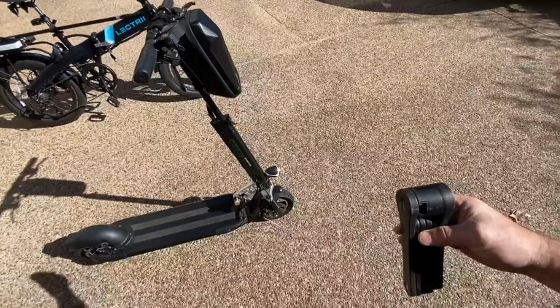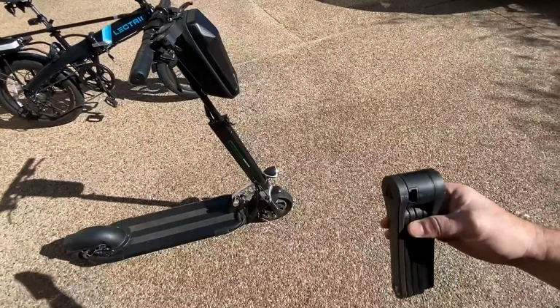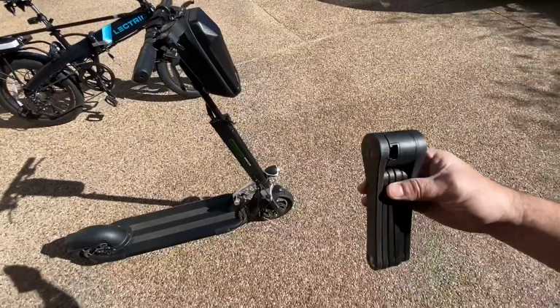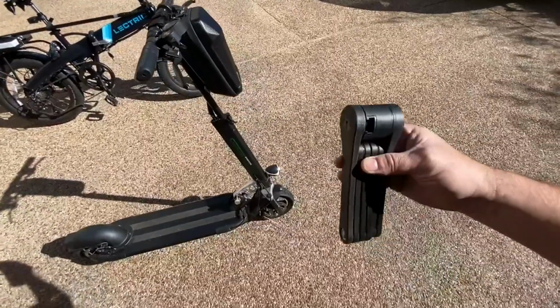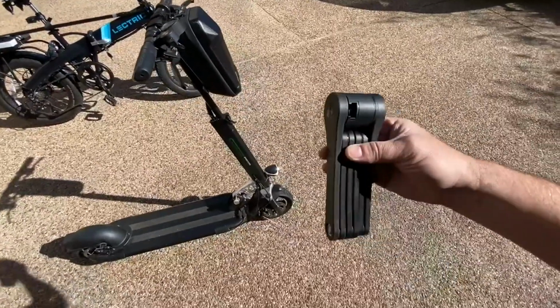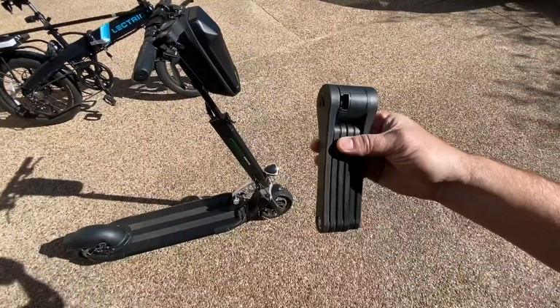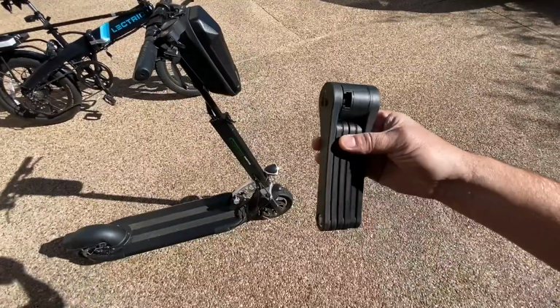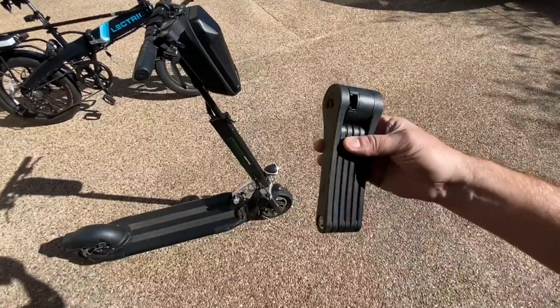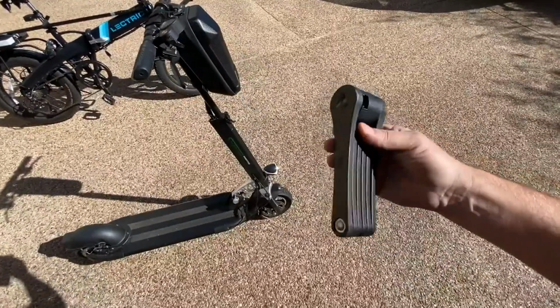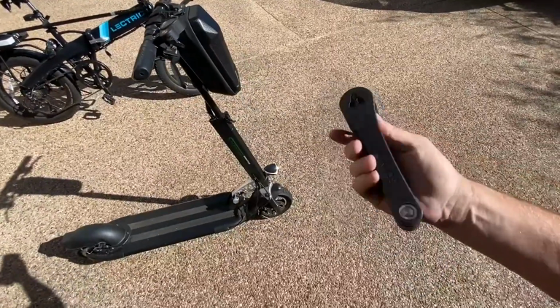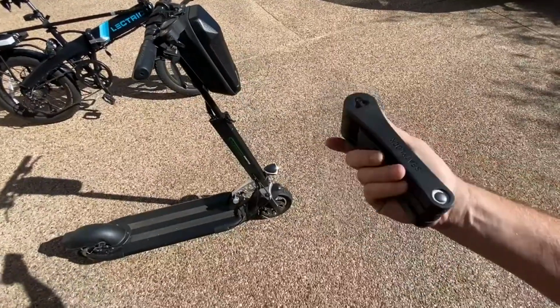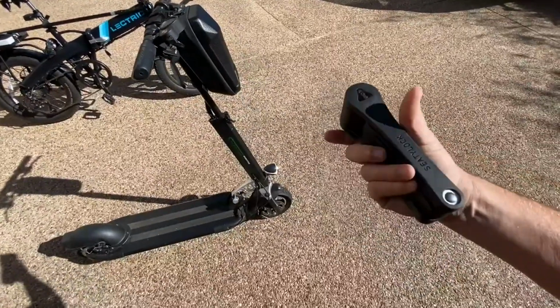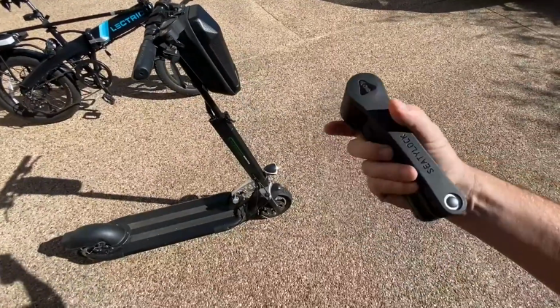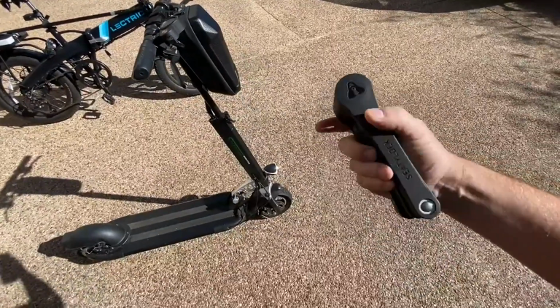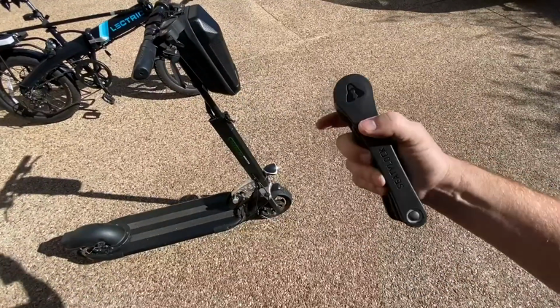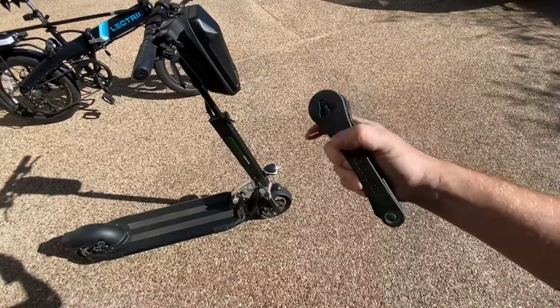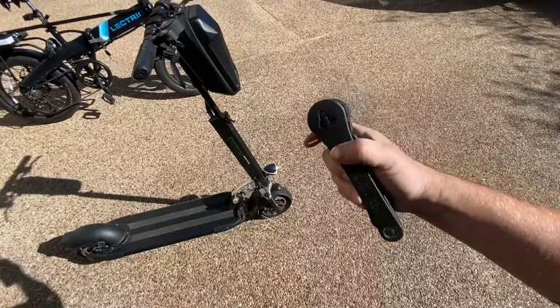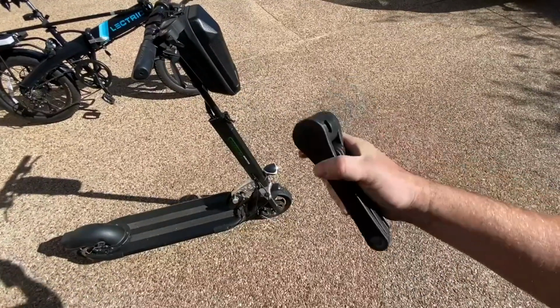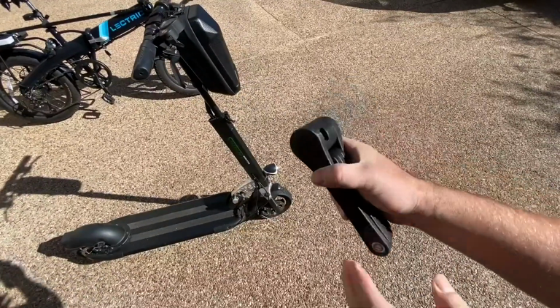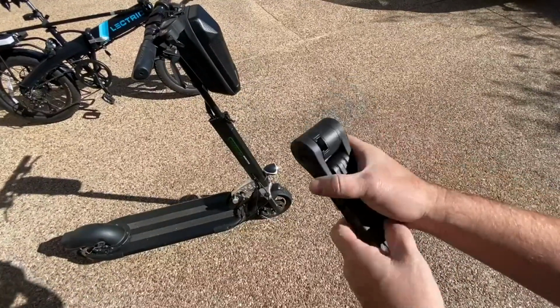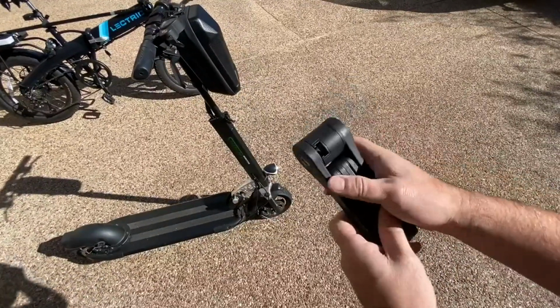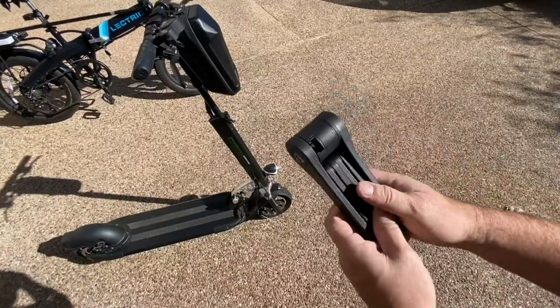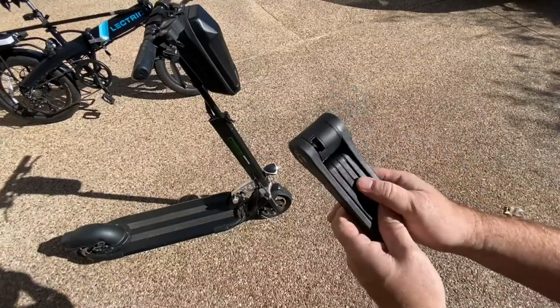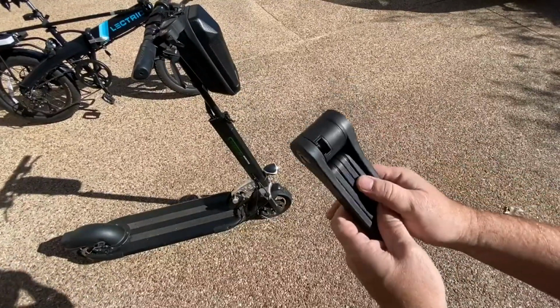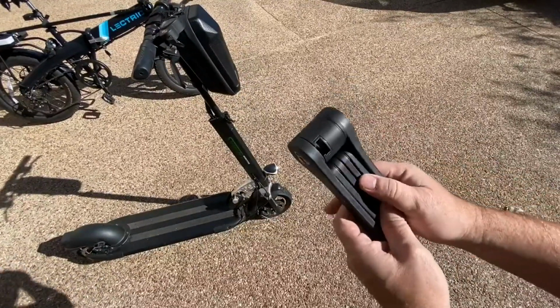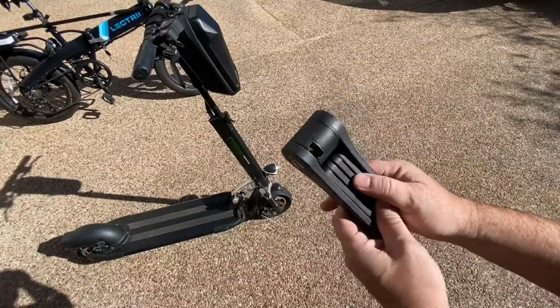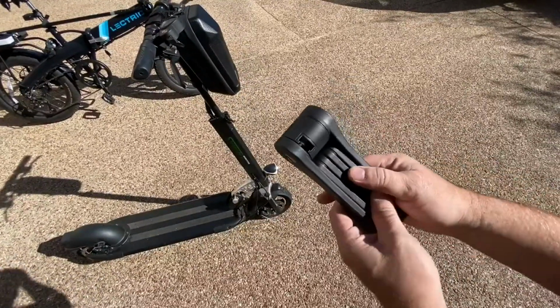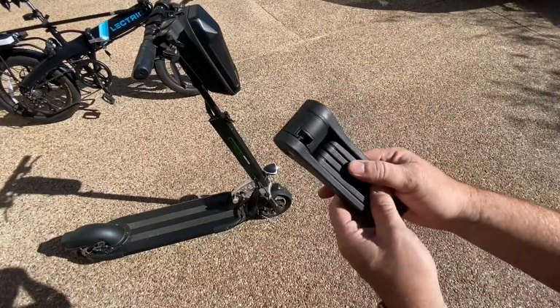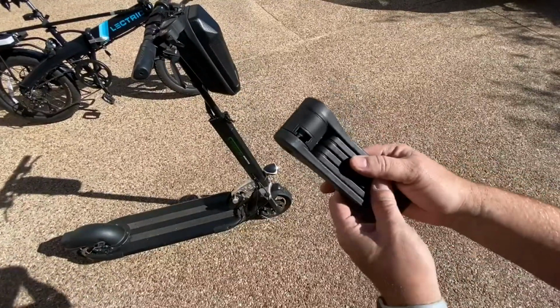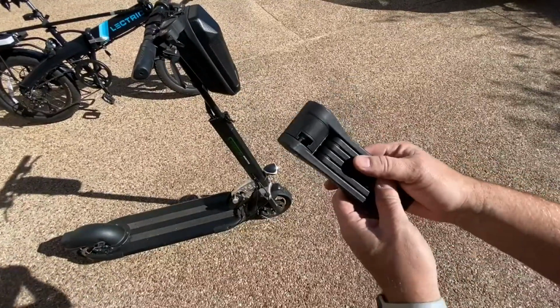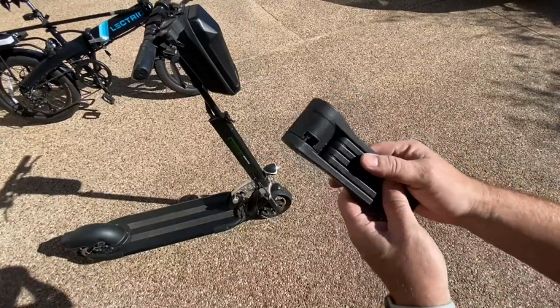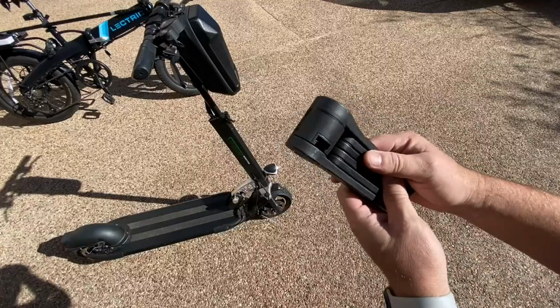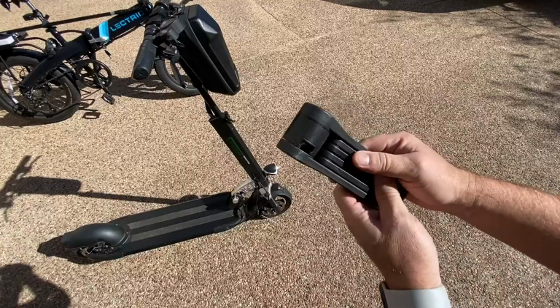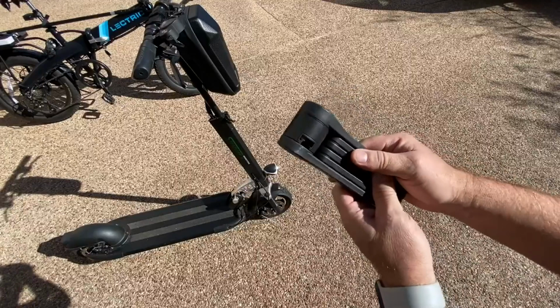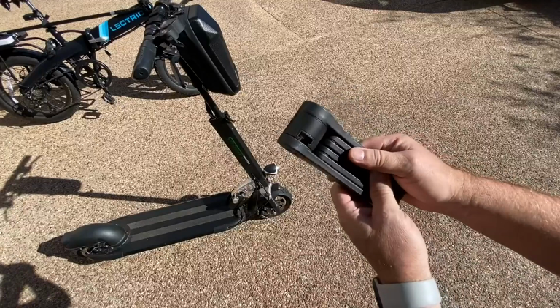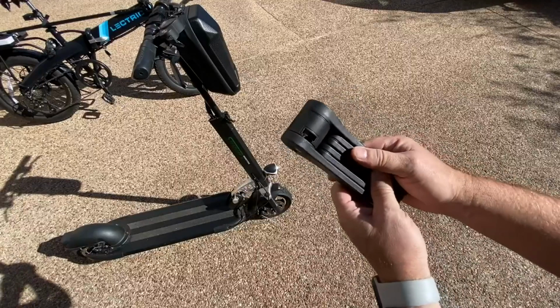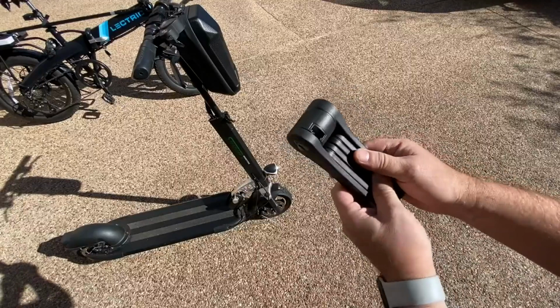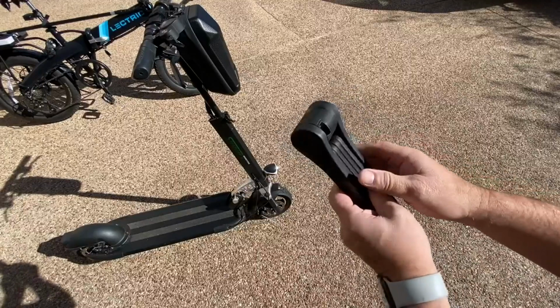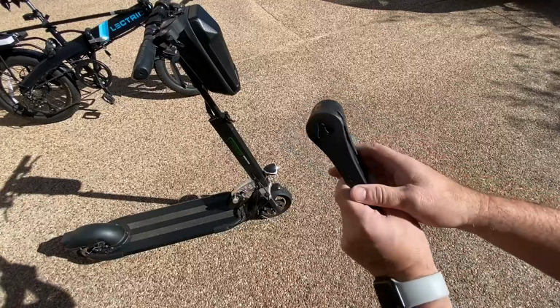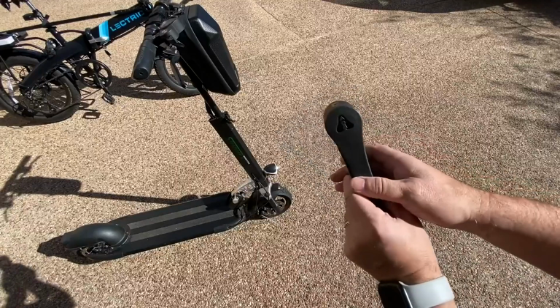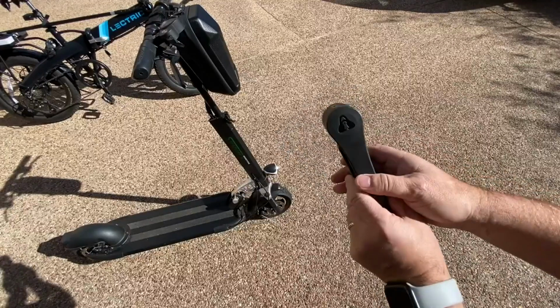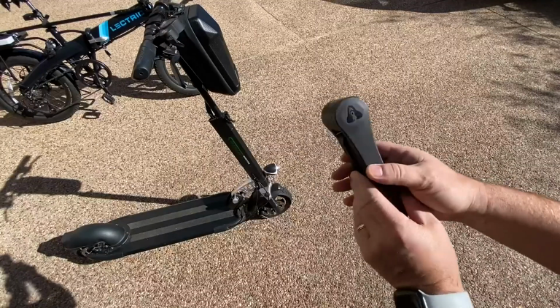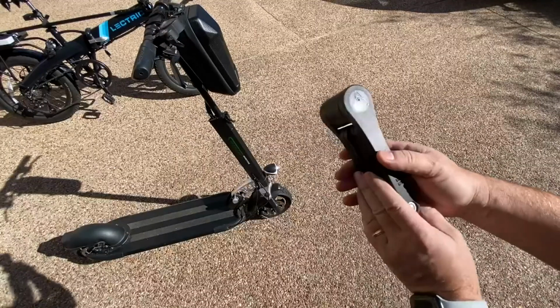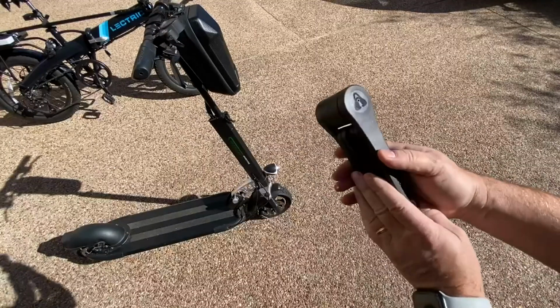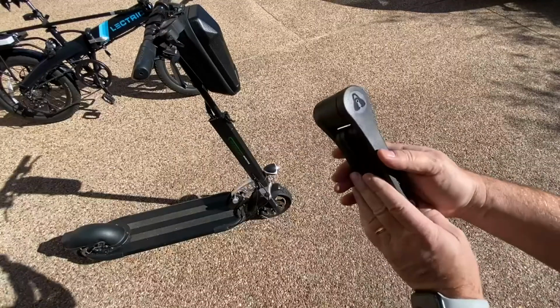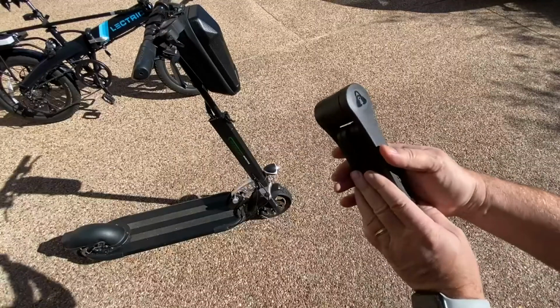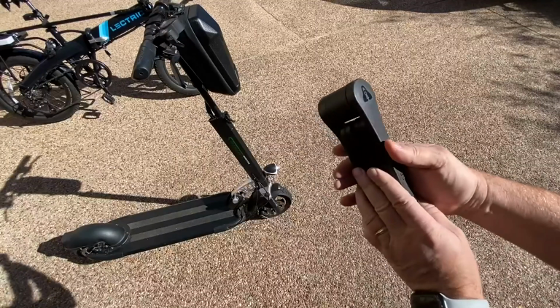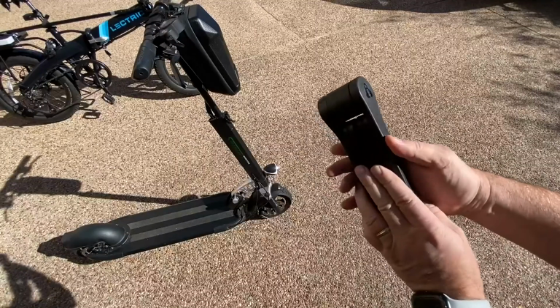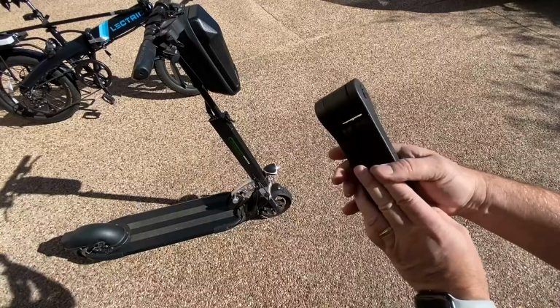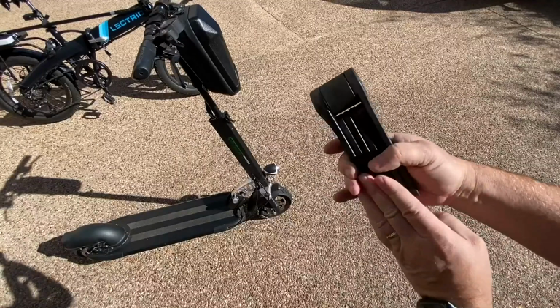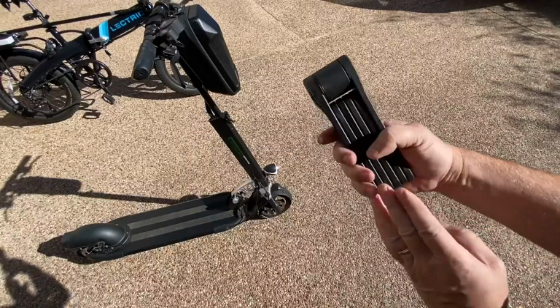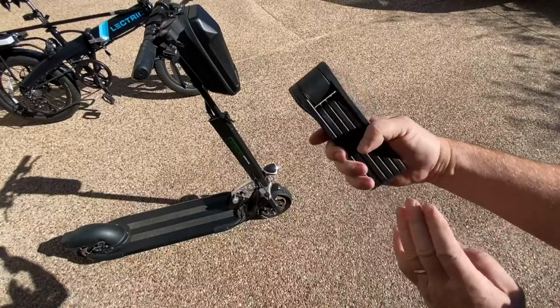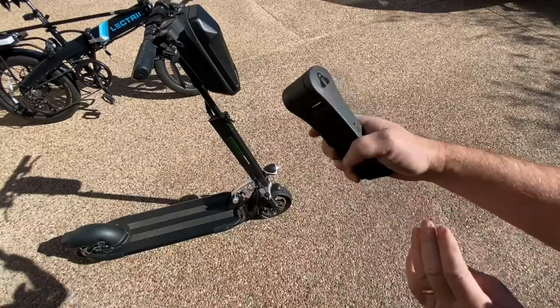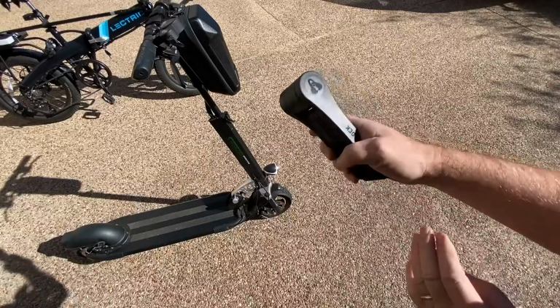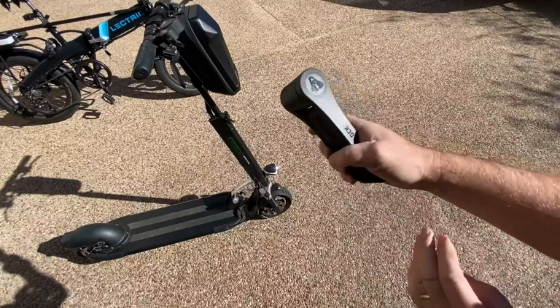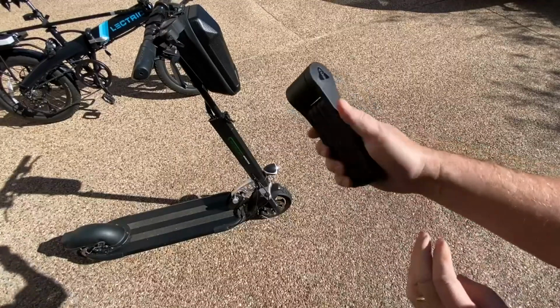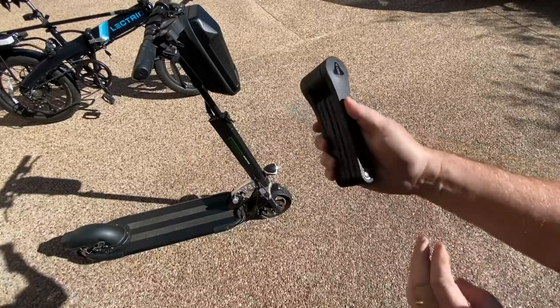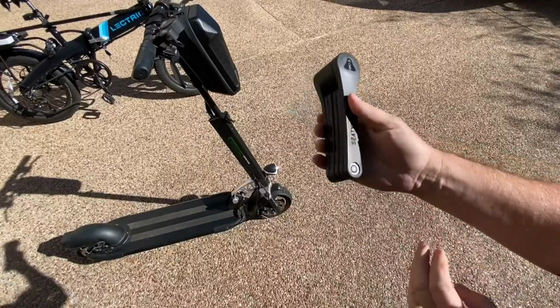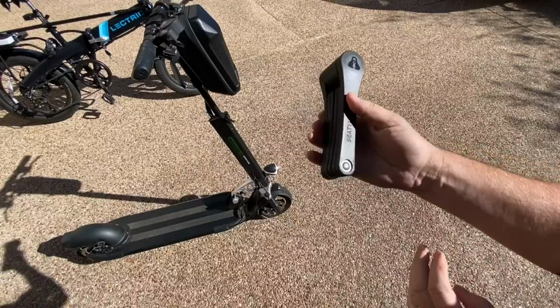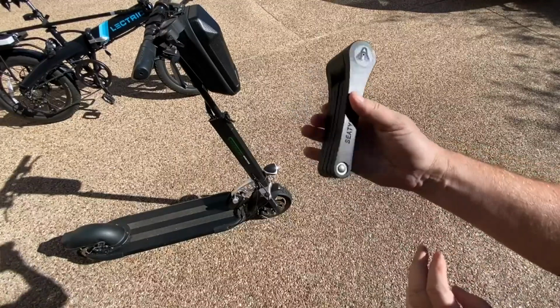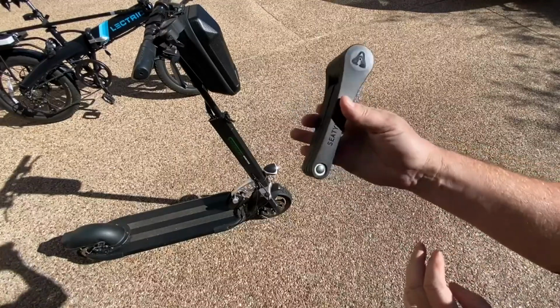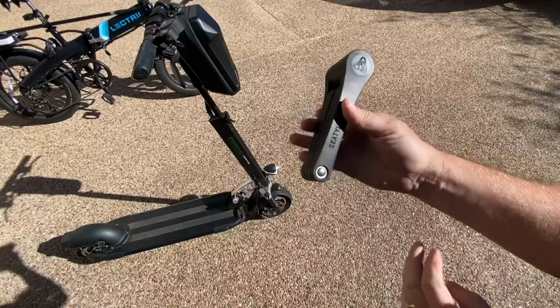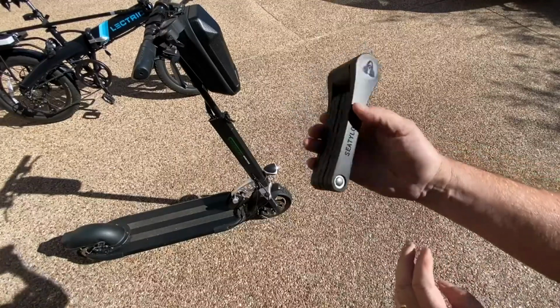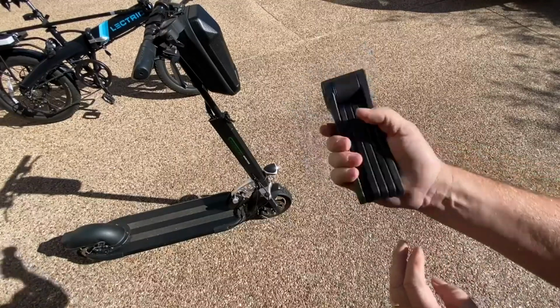I like this a lot — really compact and I think it's really strong. It's got a three-year warranty. A lot of good things about the Foldy Lock.